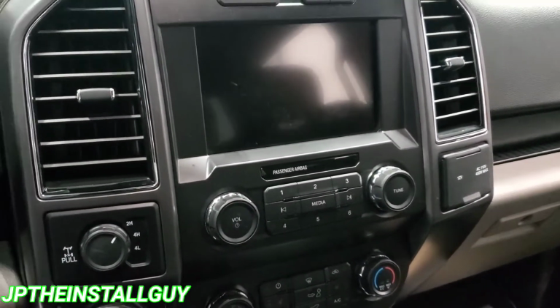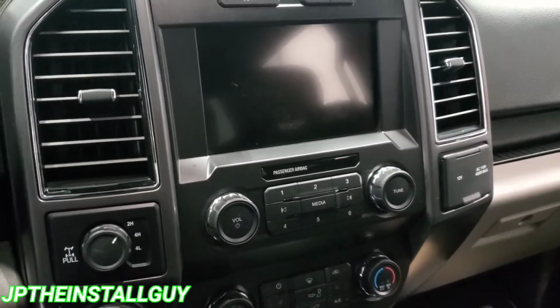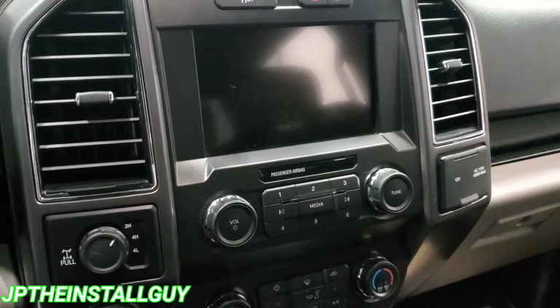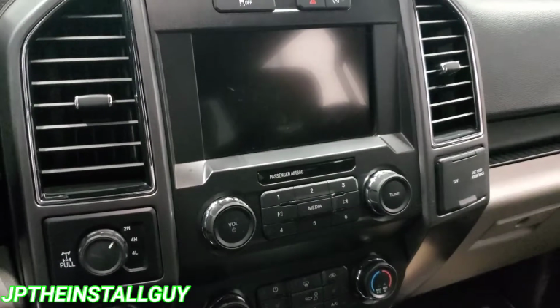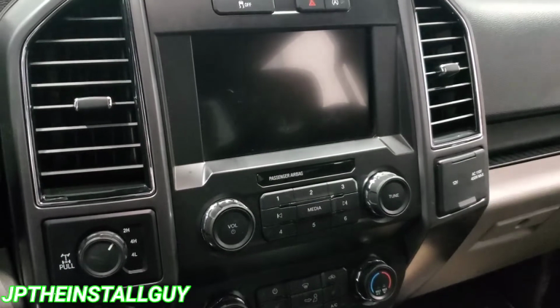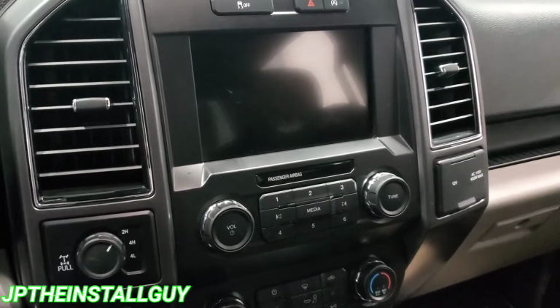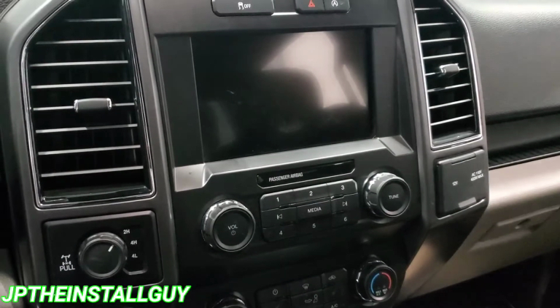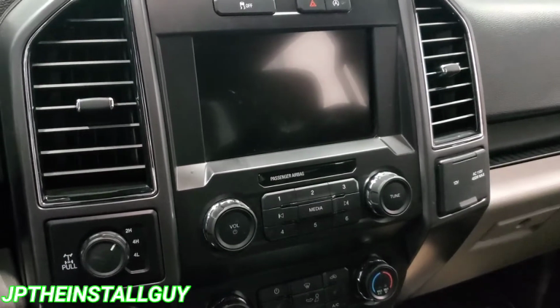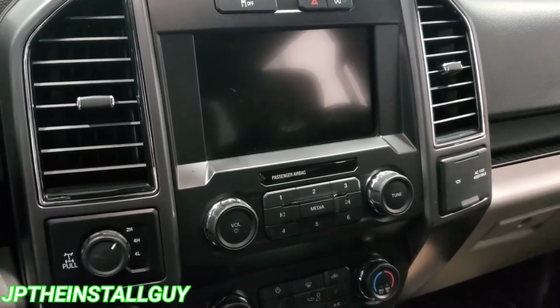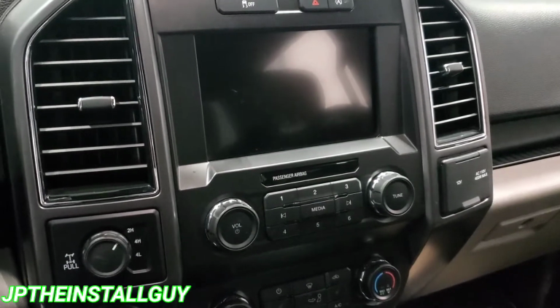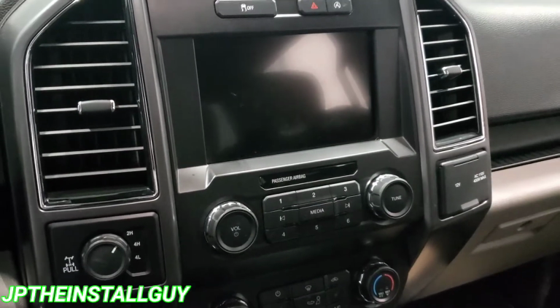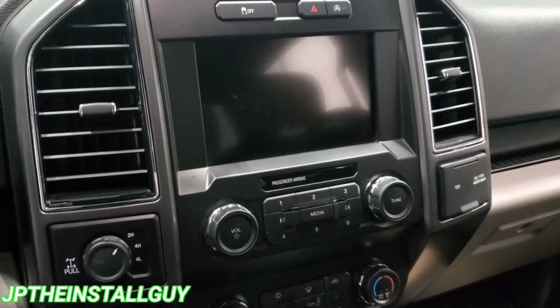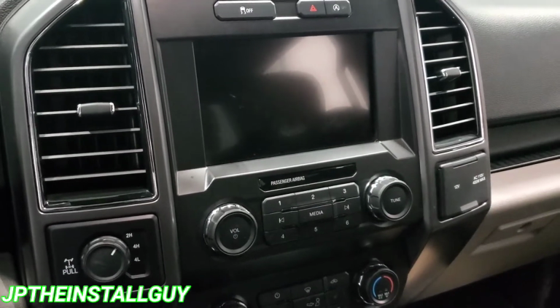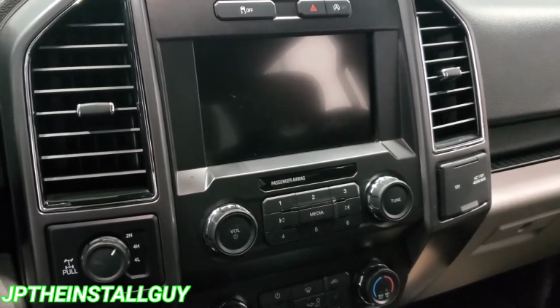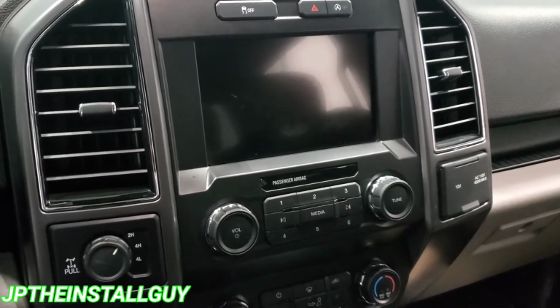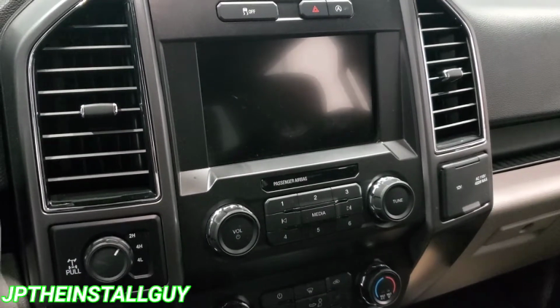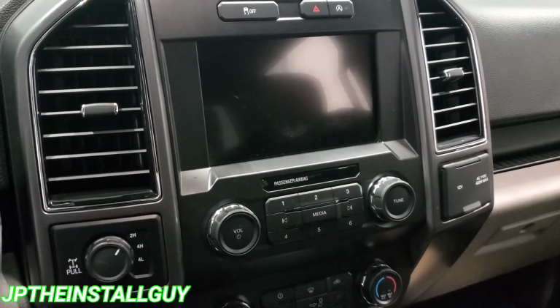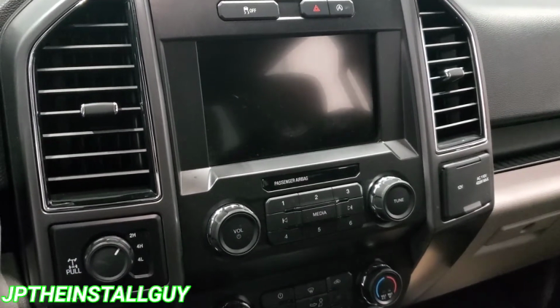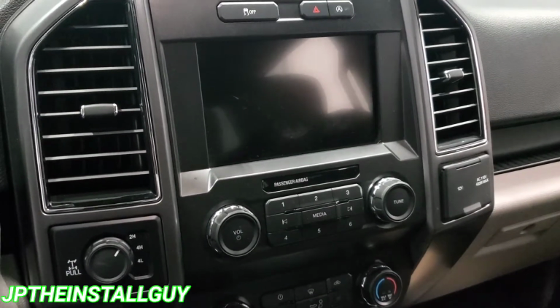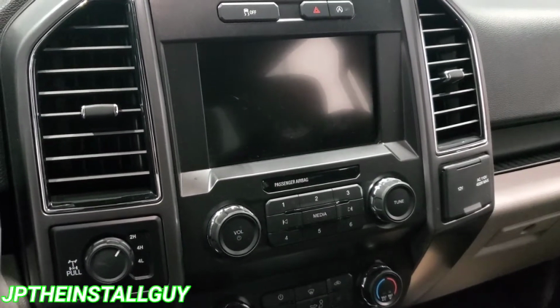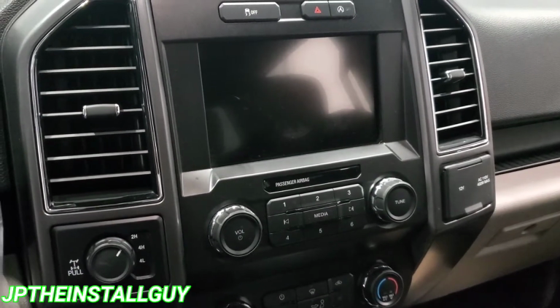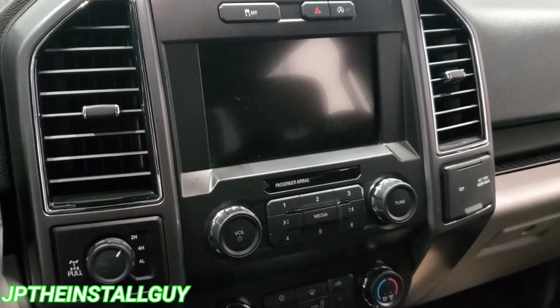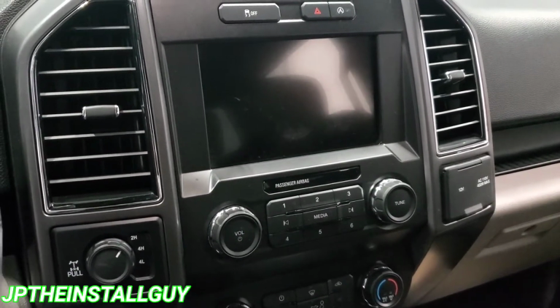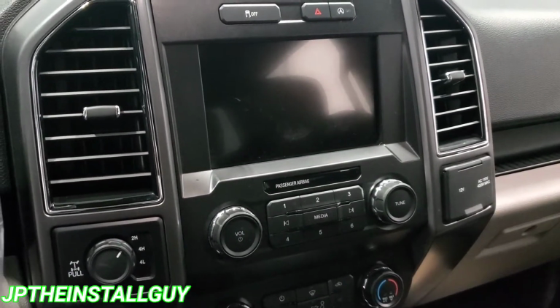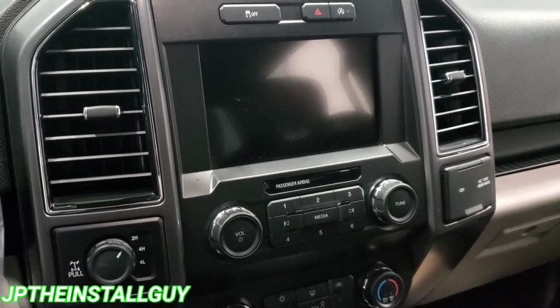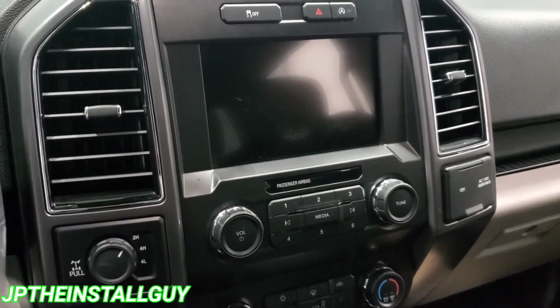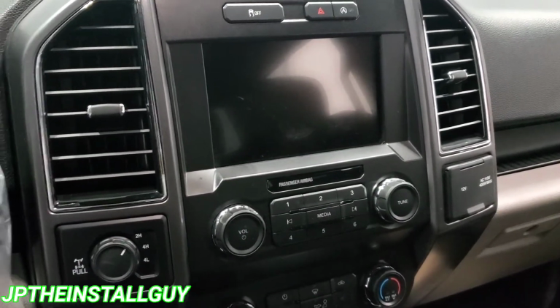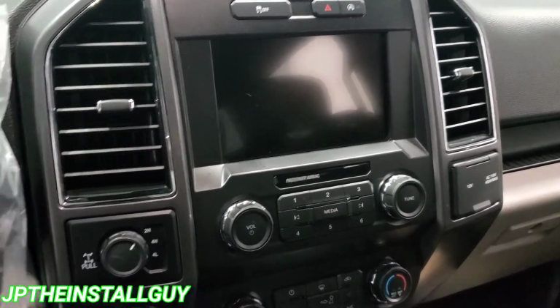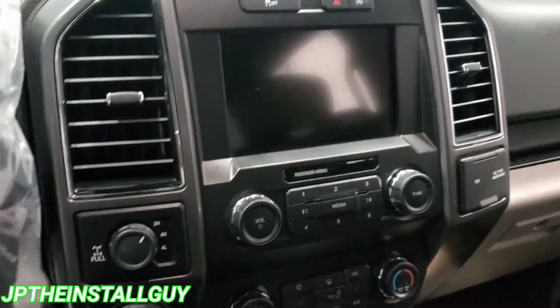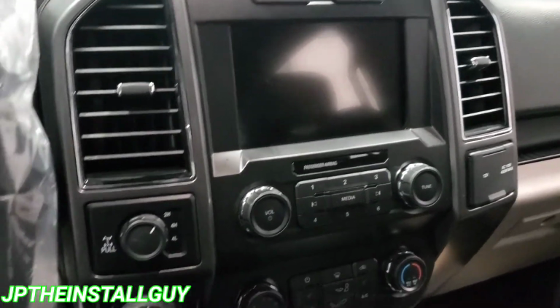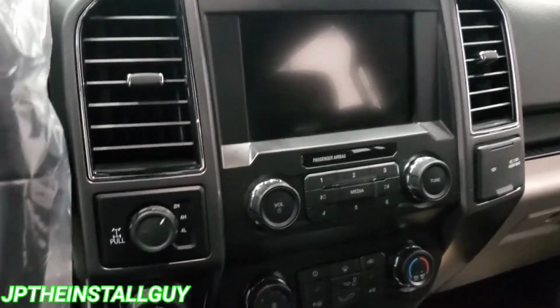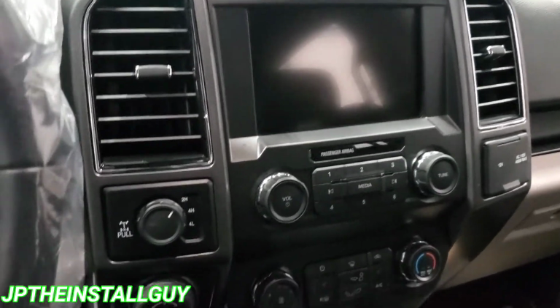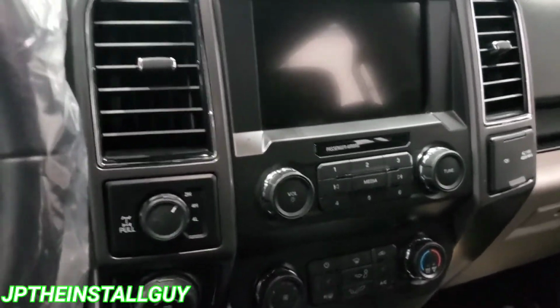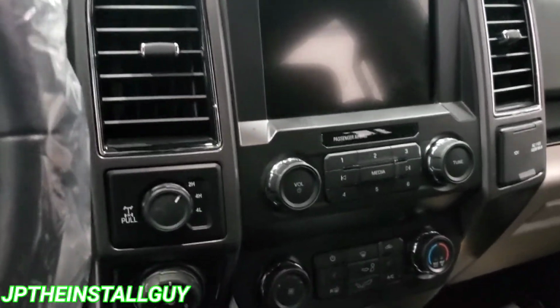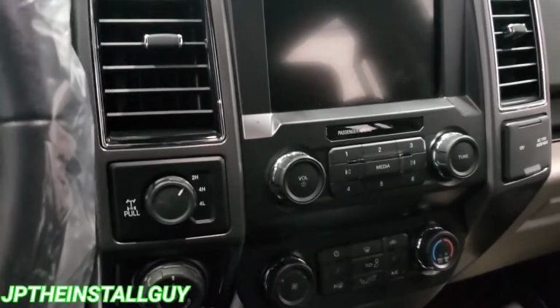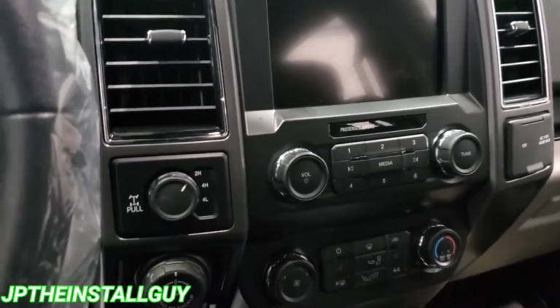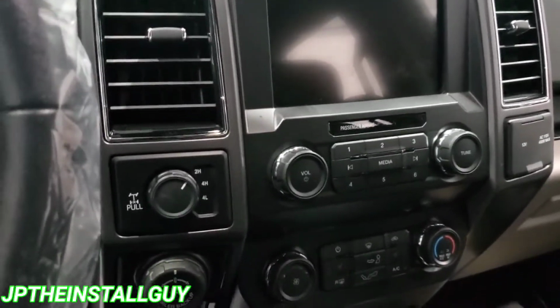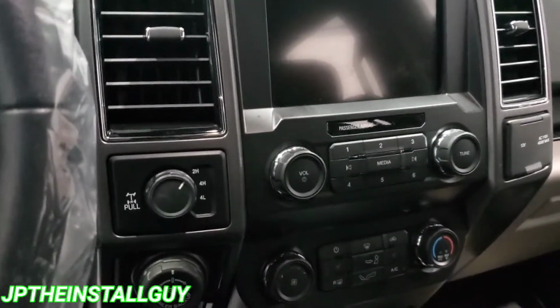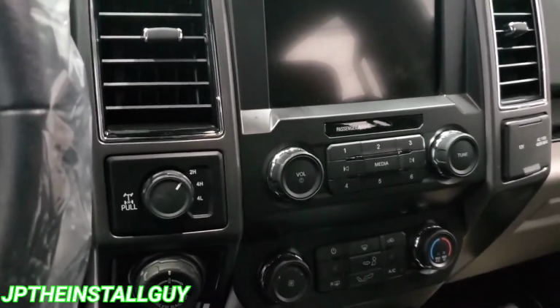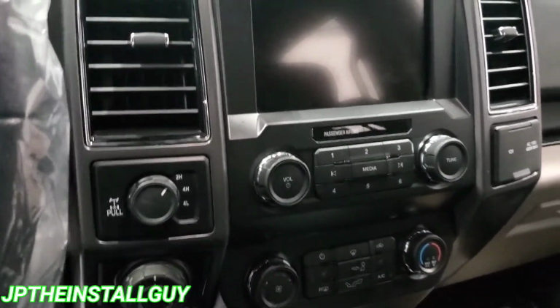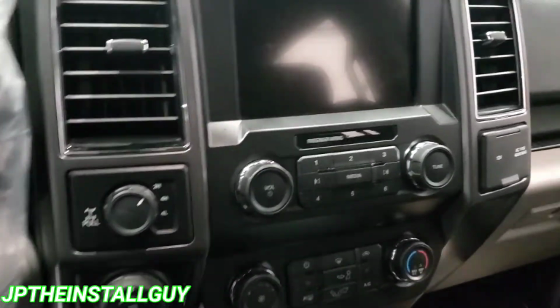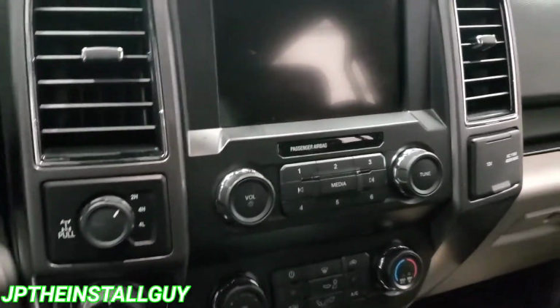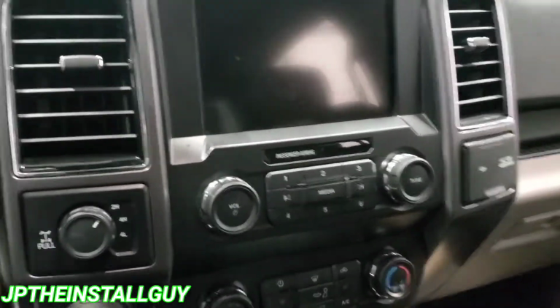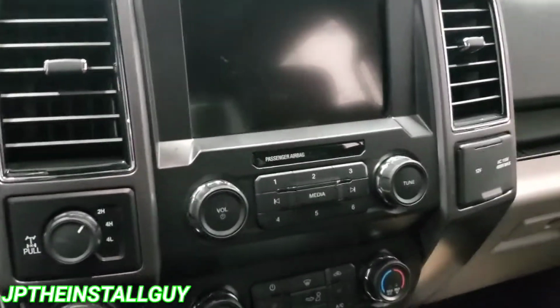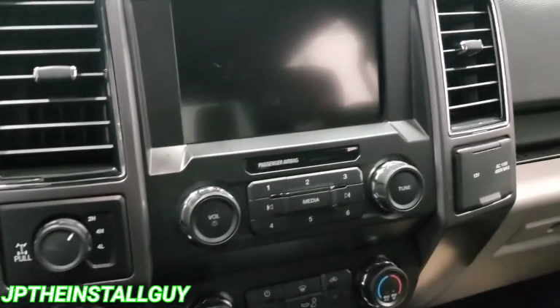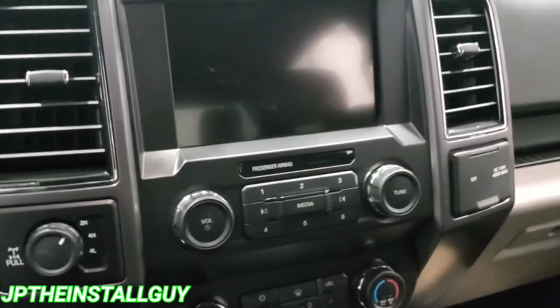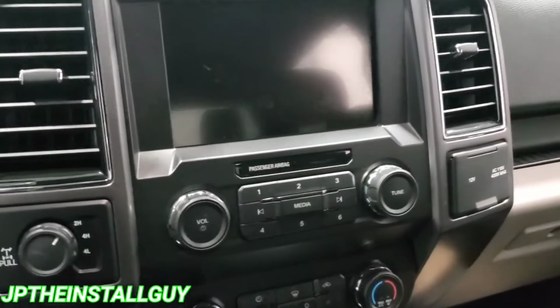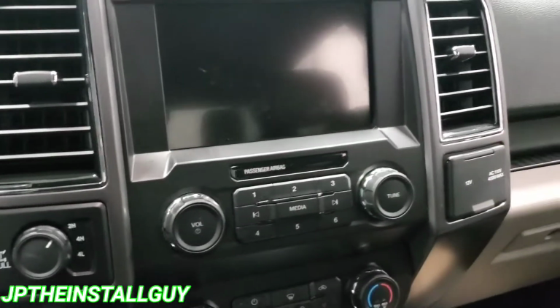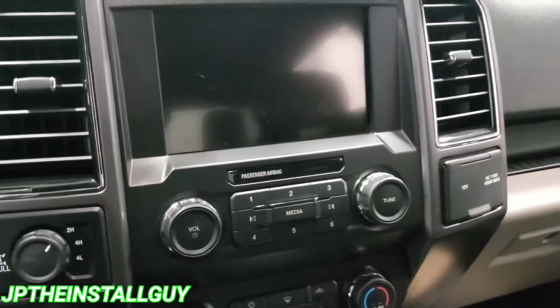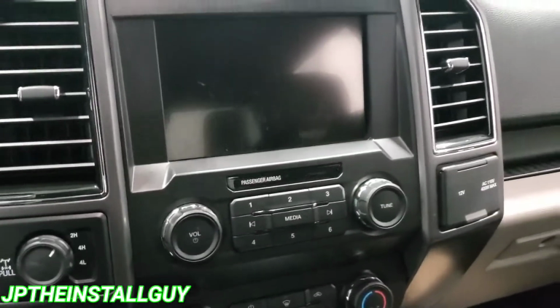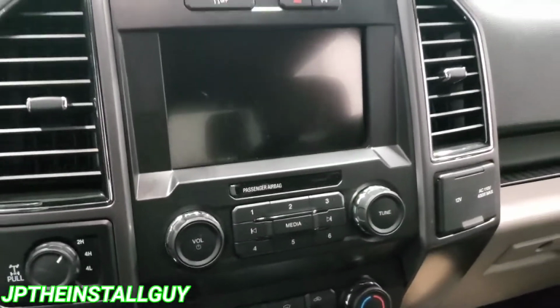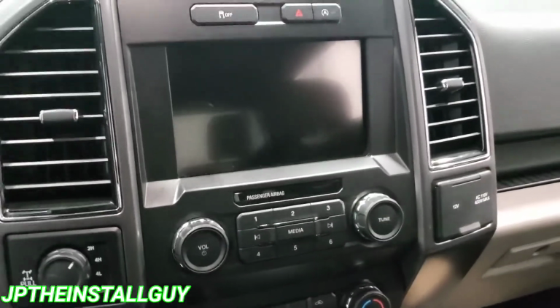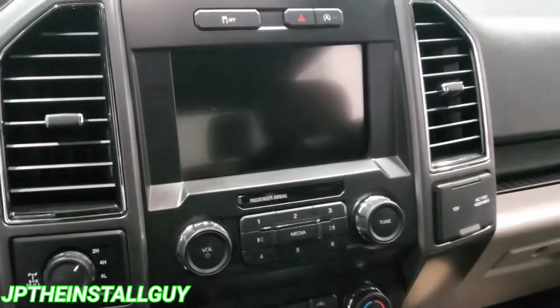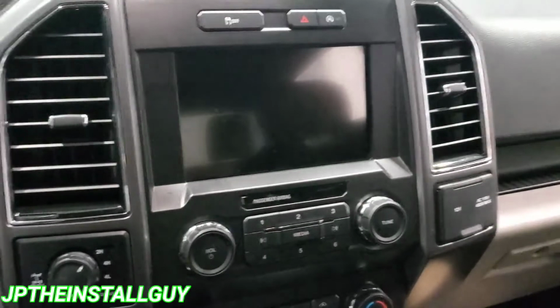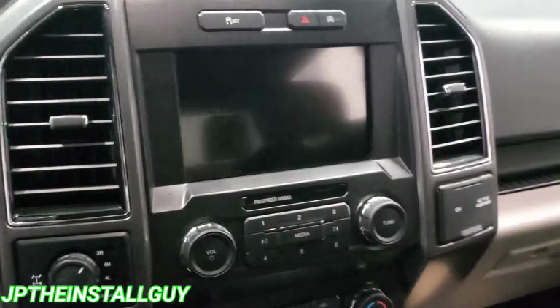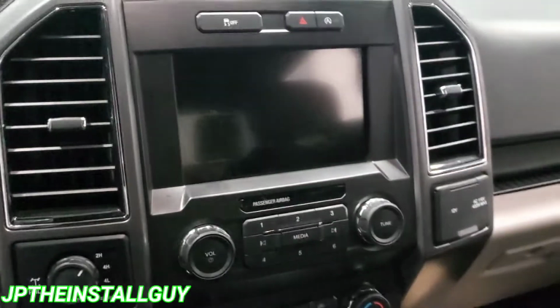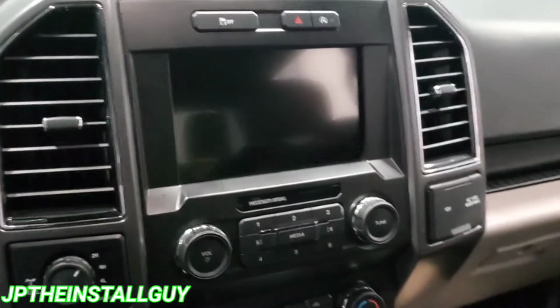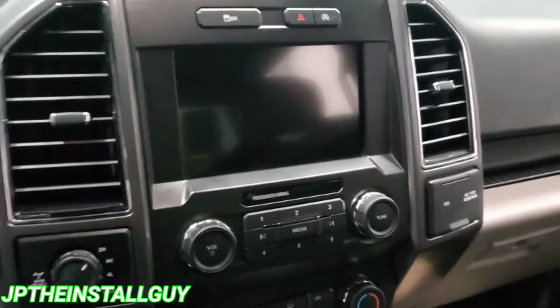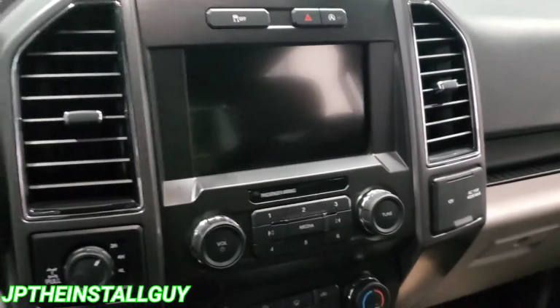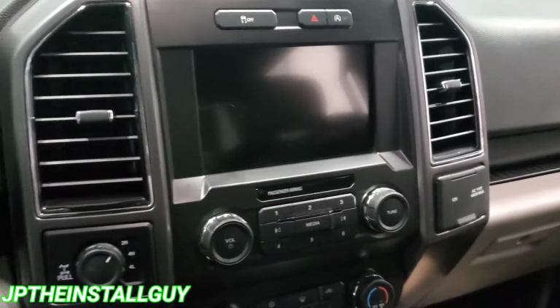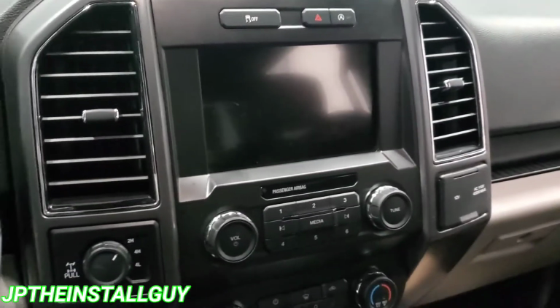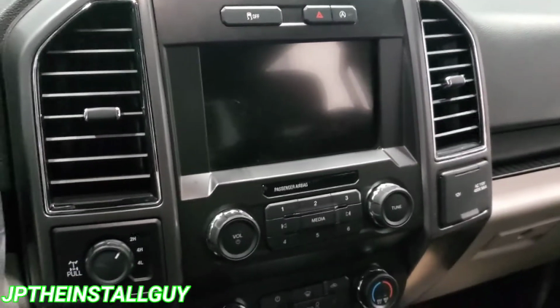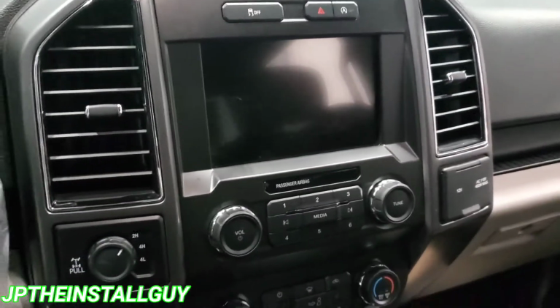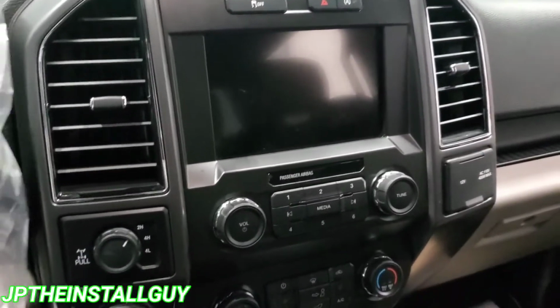If this is your first time tuning into the channel, please consider subscribing. This is what we do — car audio tutorials, radar removals, Q&As, all that good stuff.